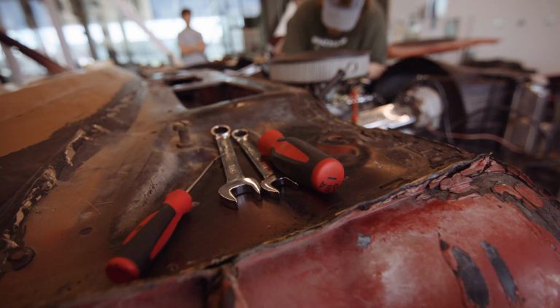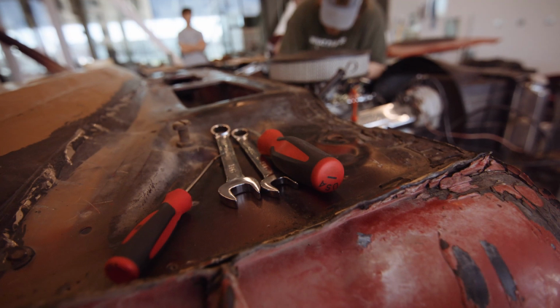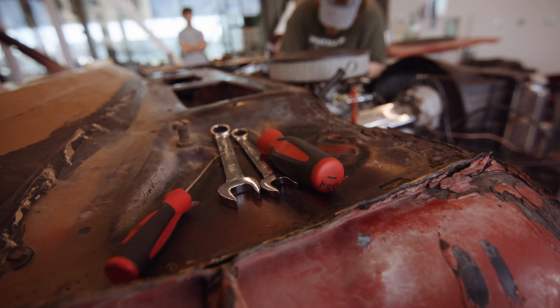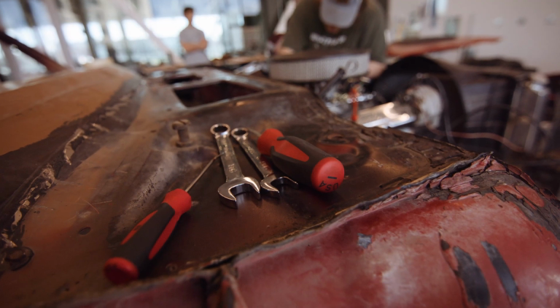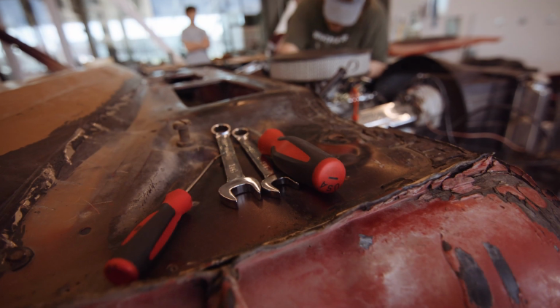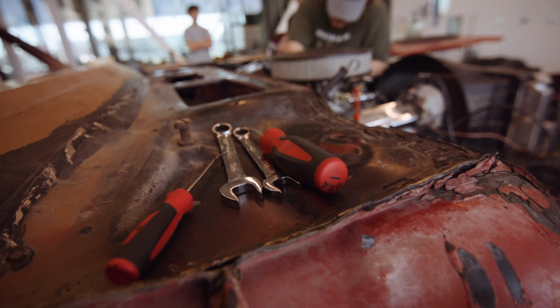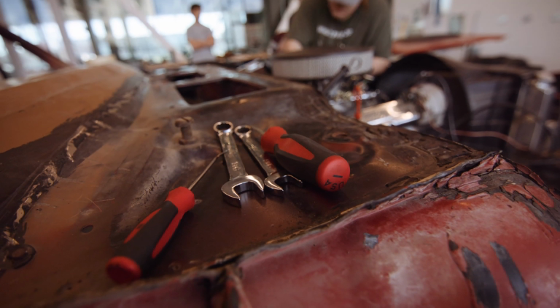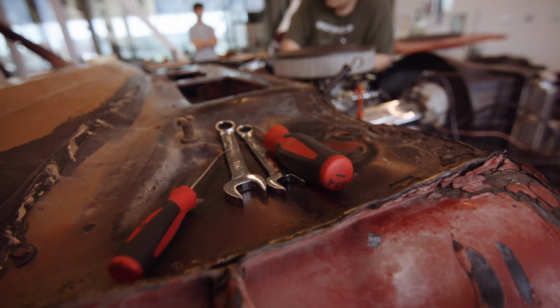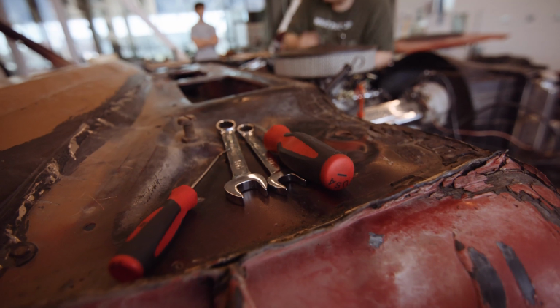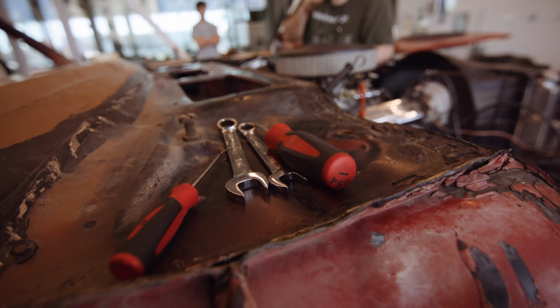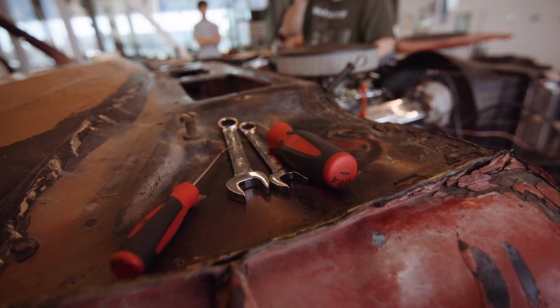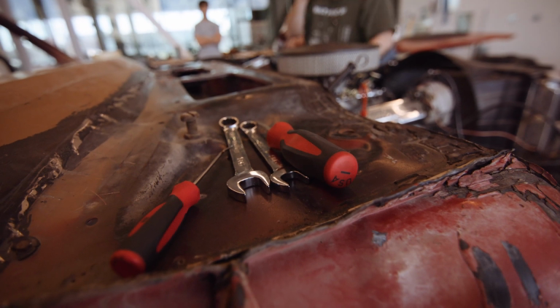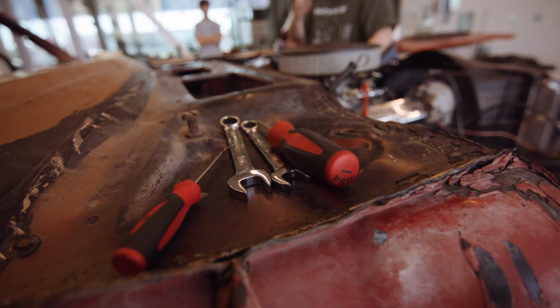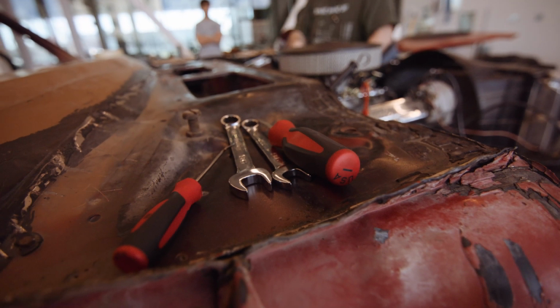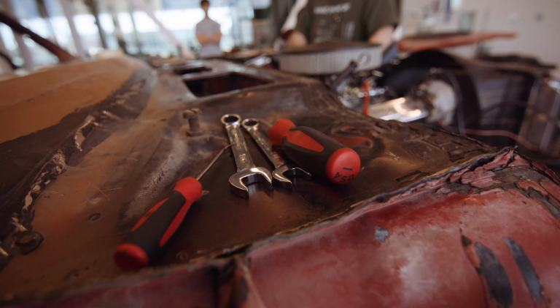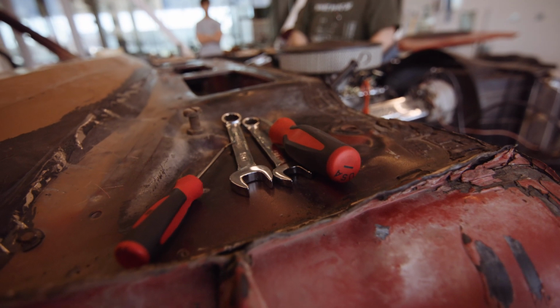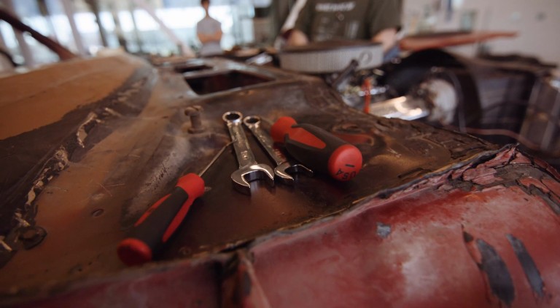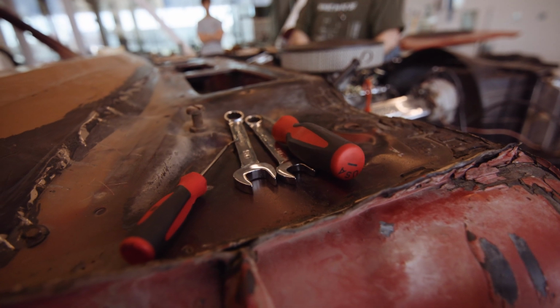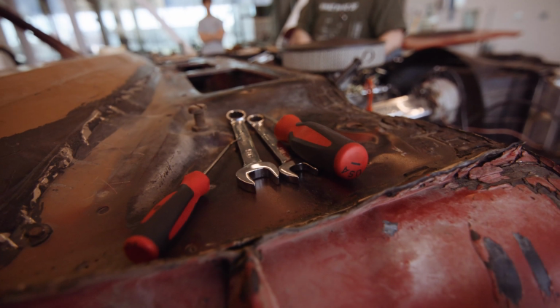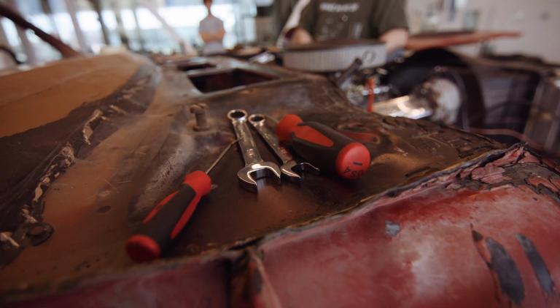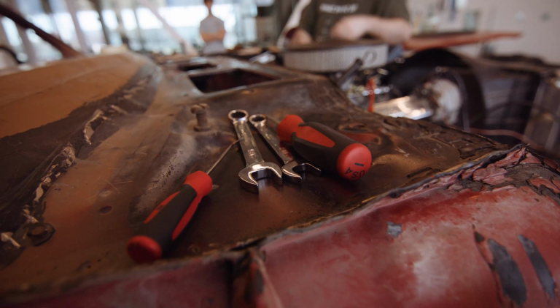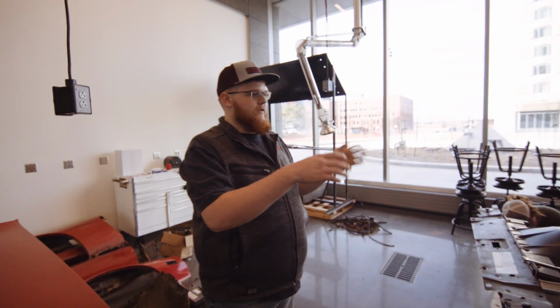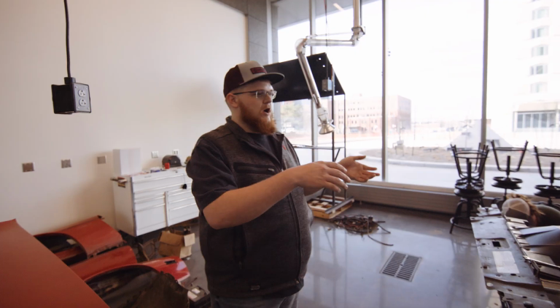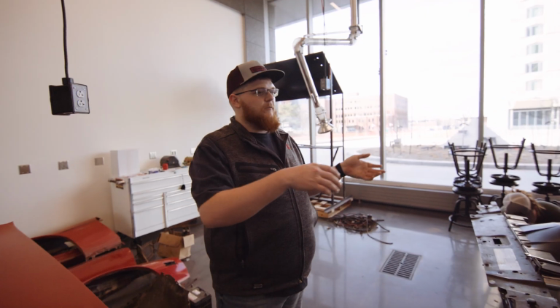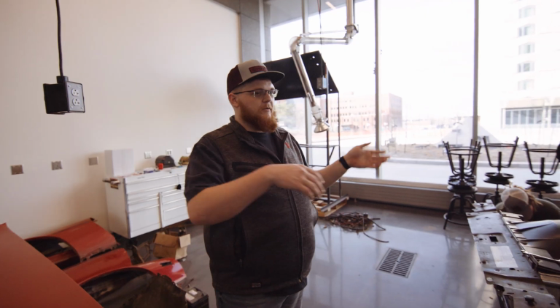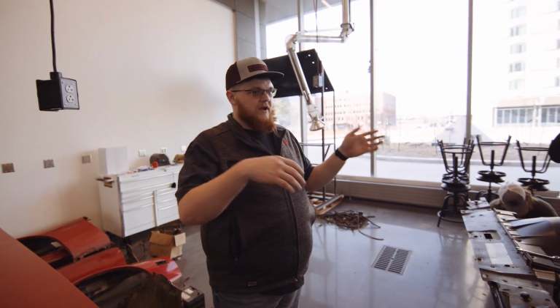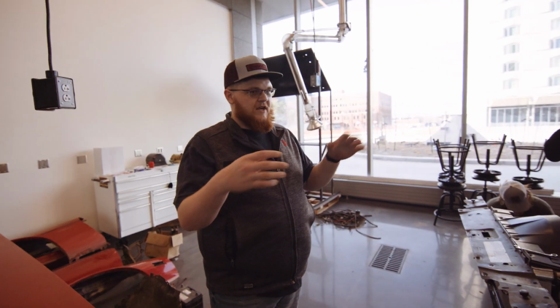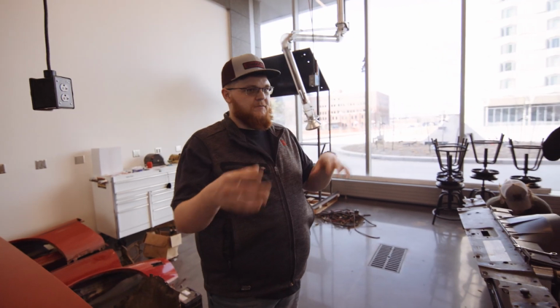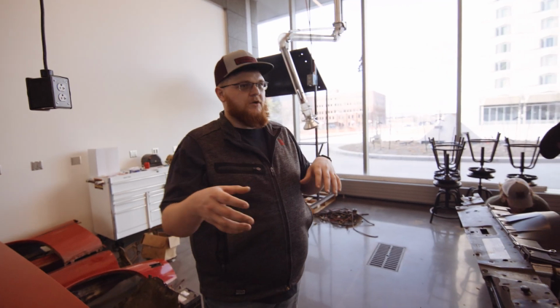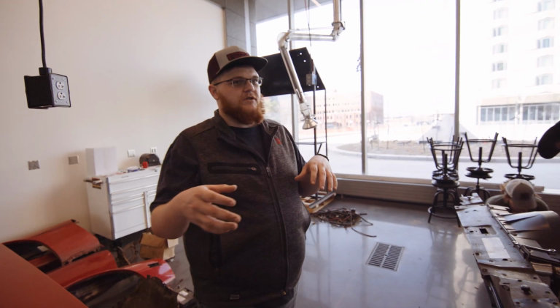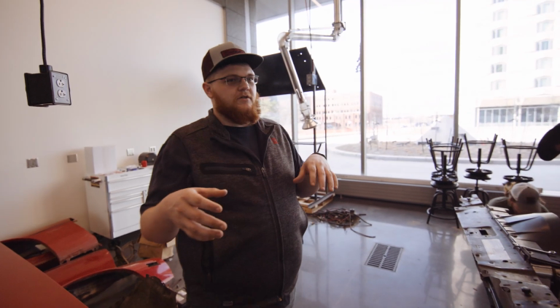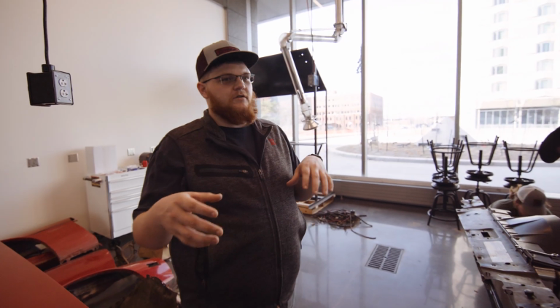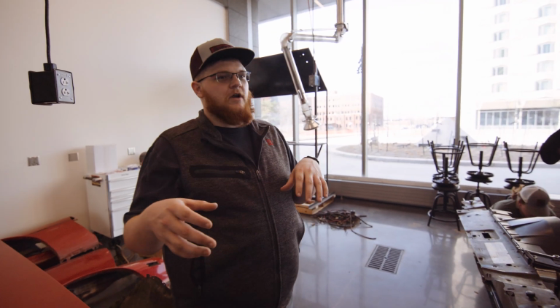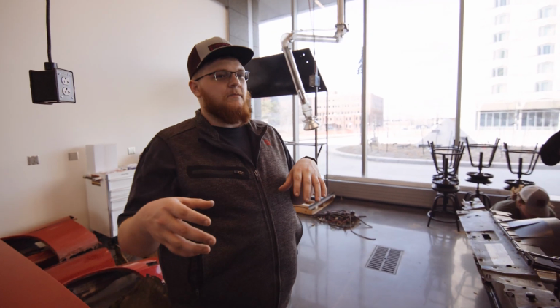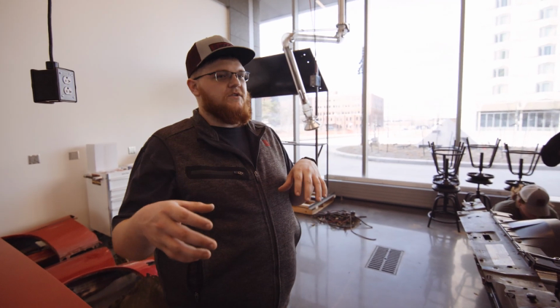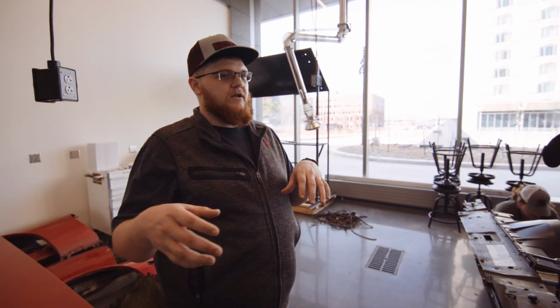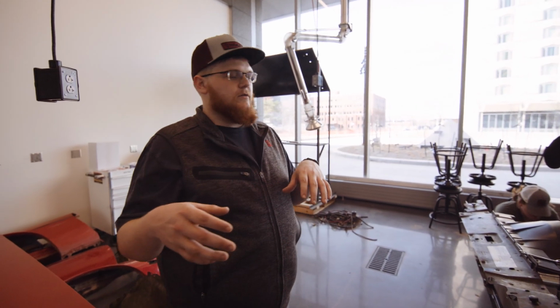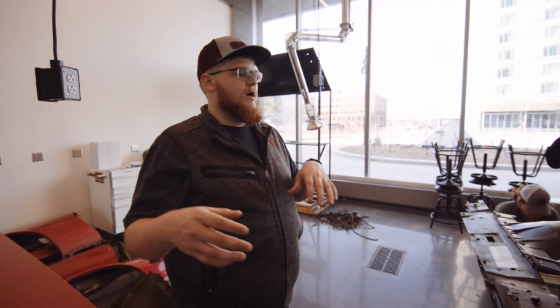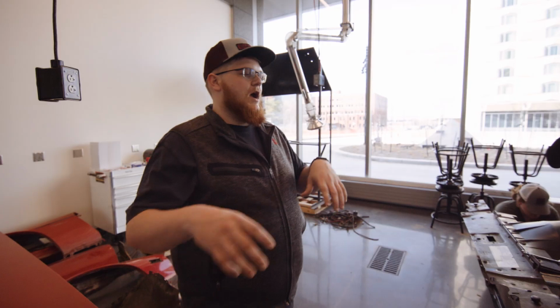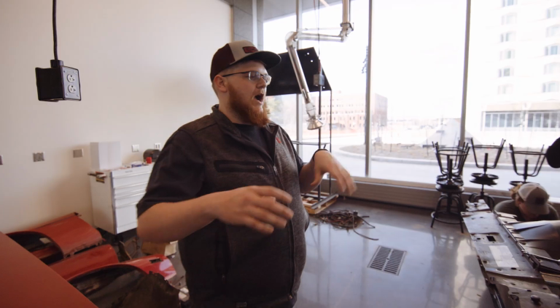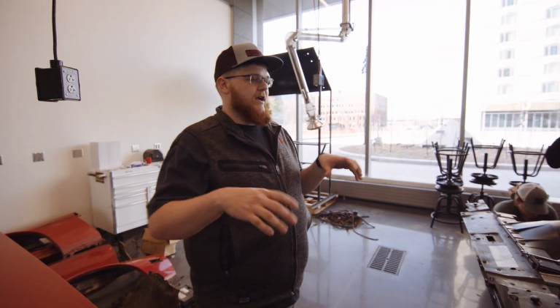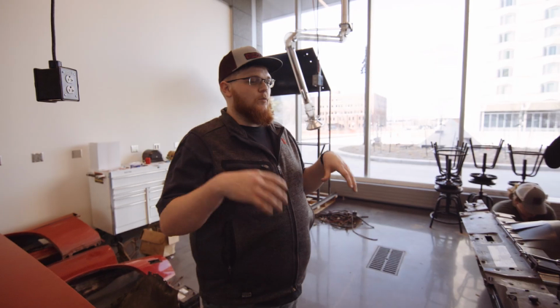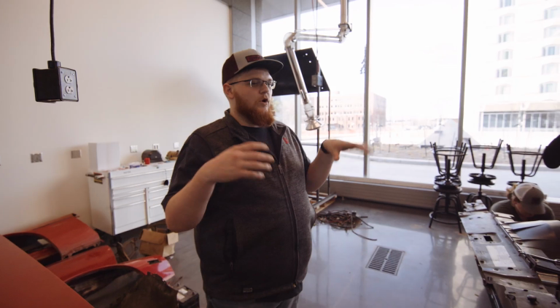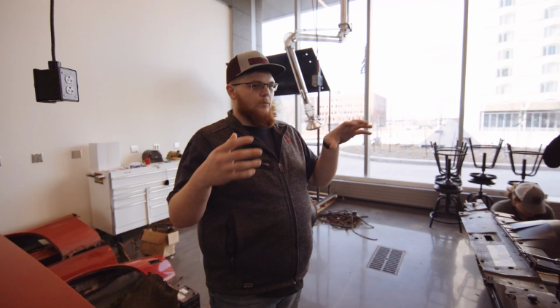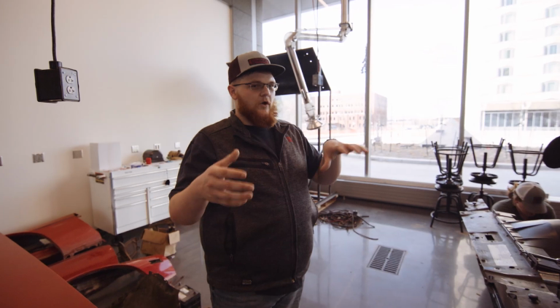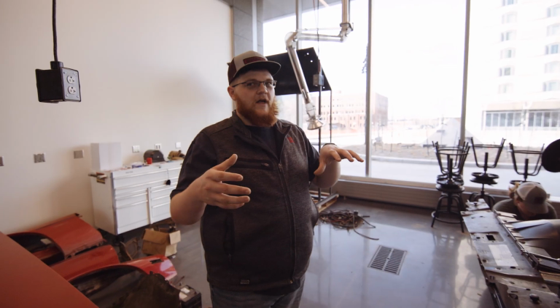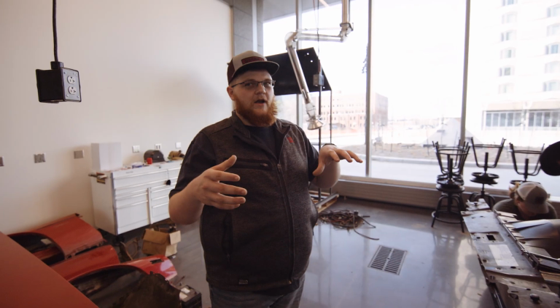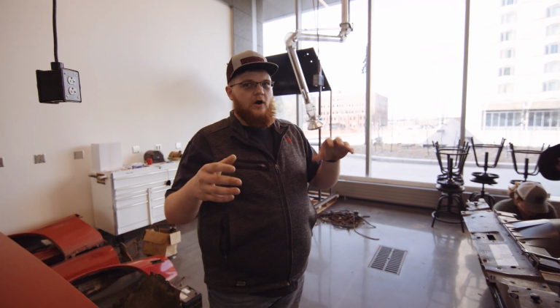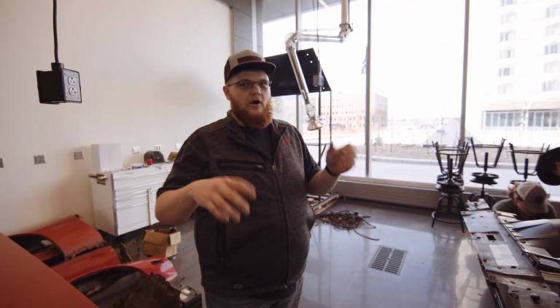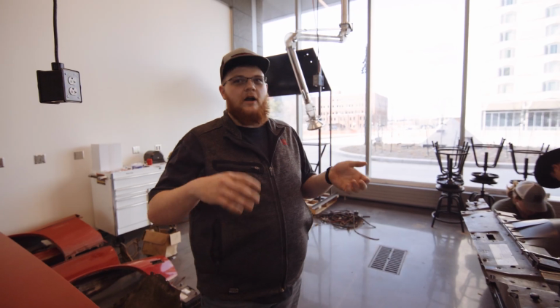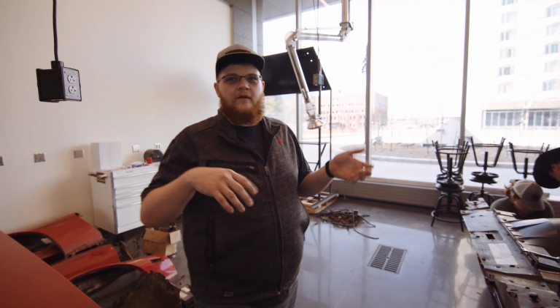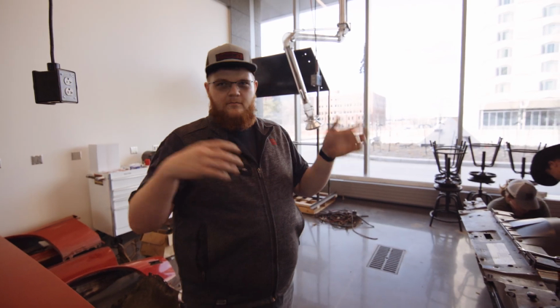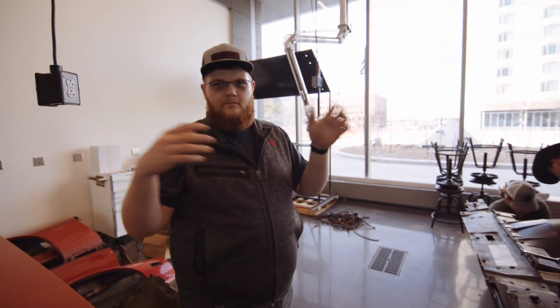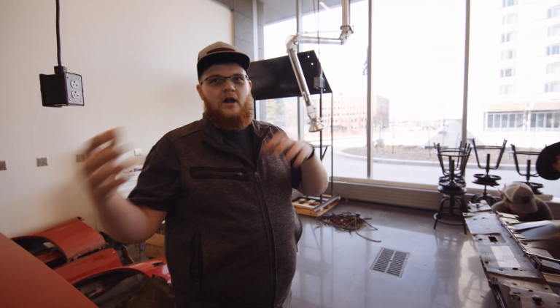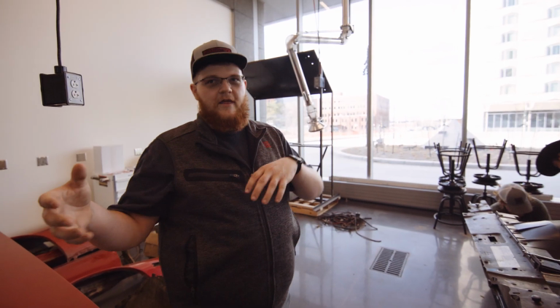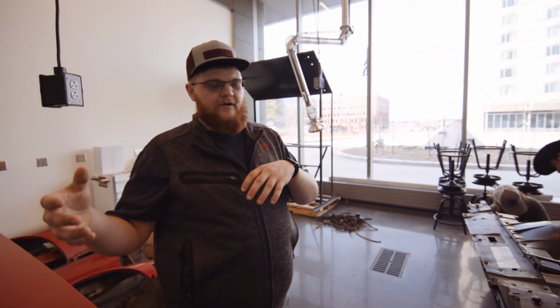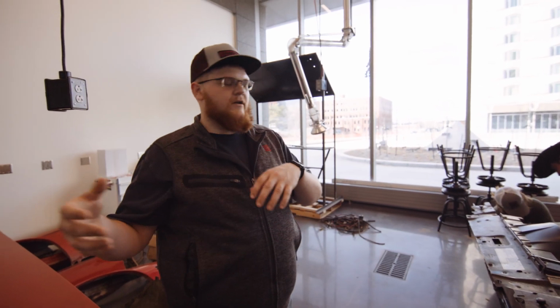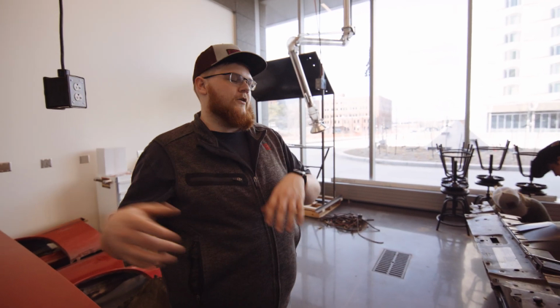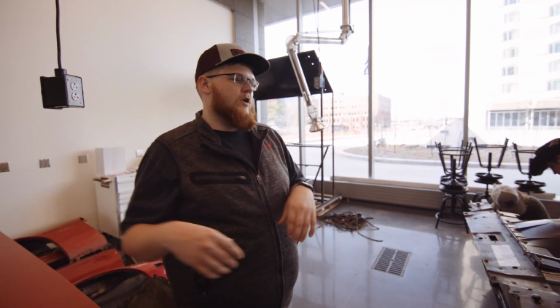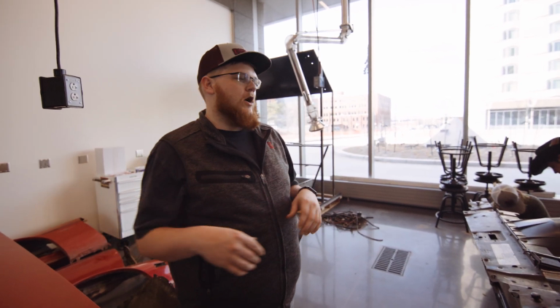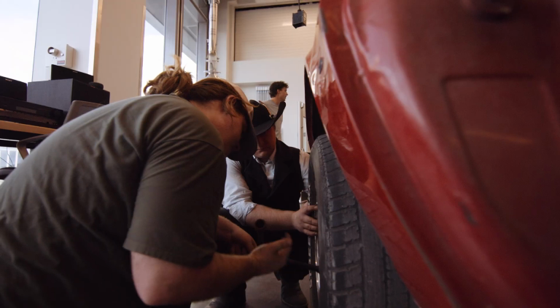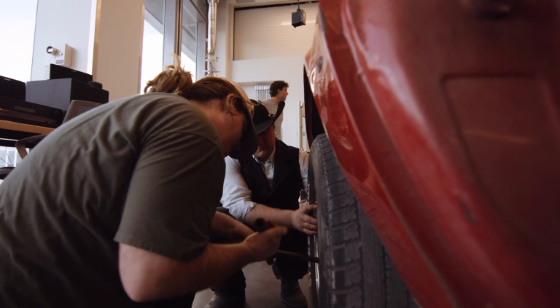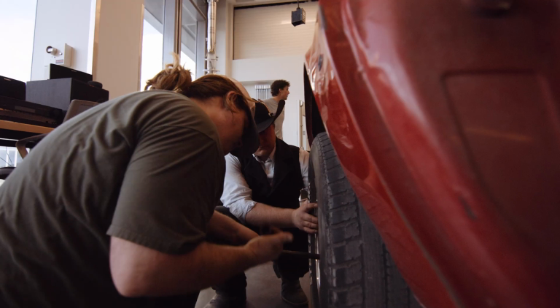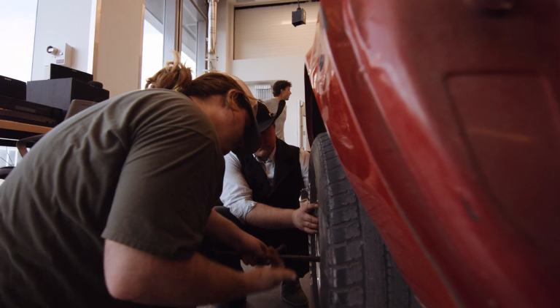I'm working on this car with these guys, and then hopefully when the next project comes in, I can work more on that car and then another car after that.